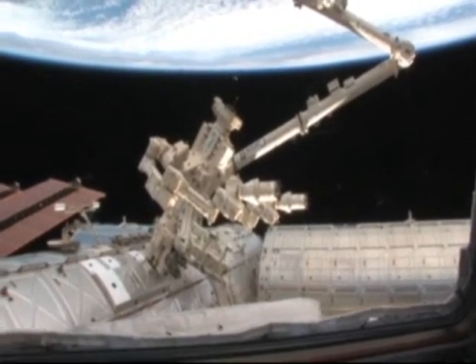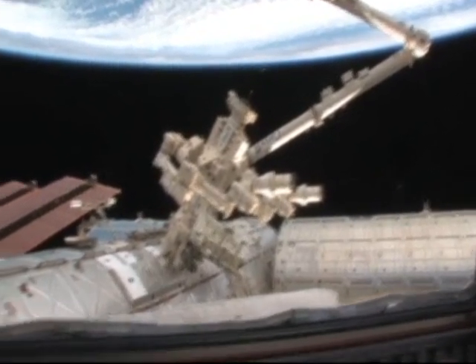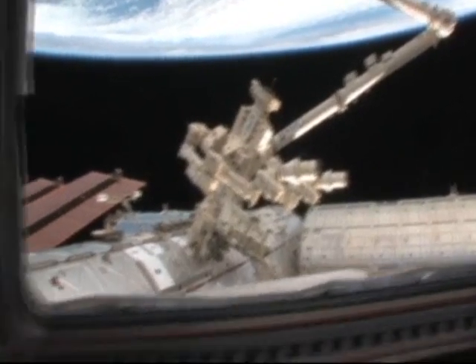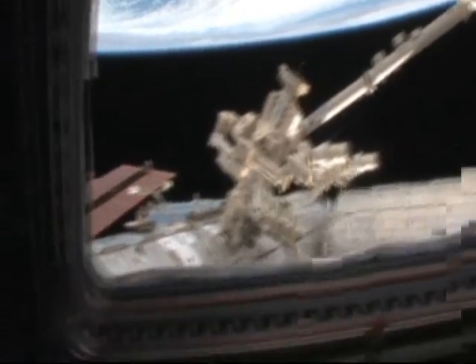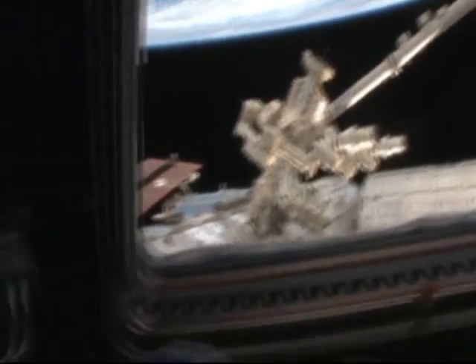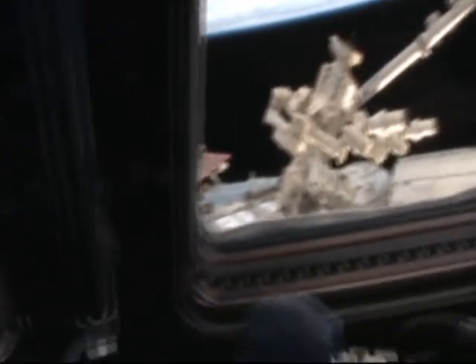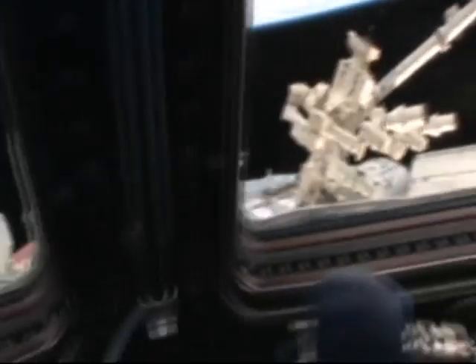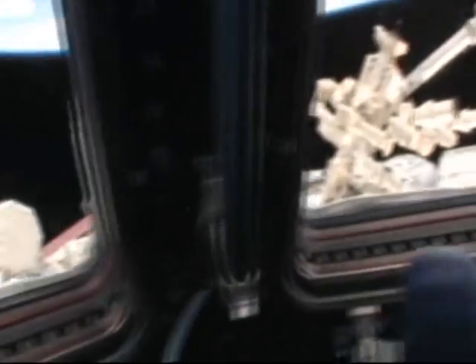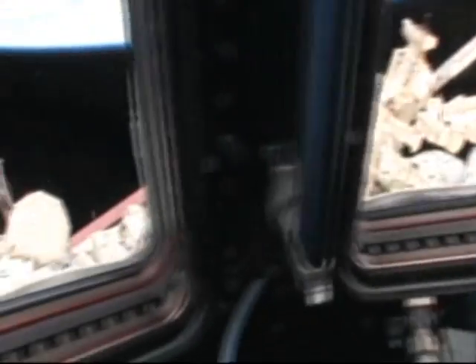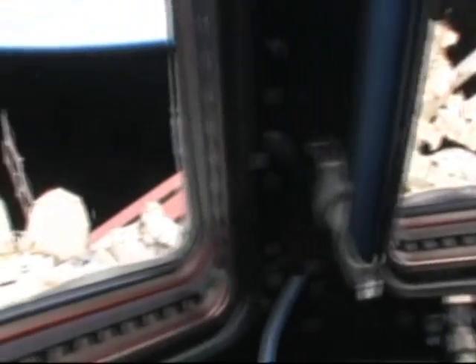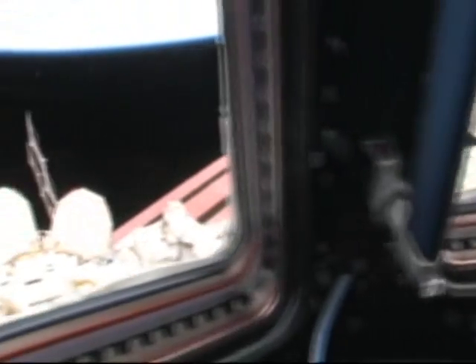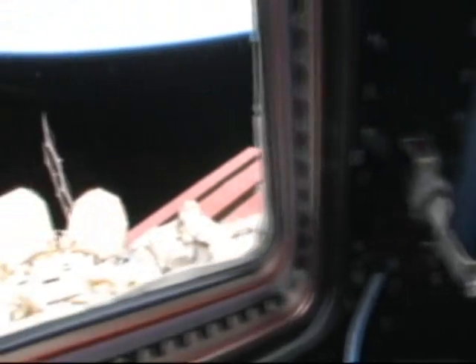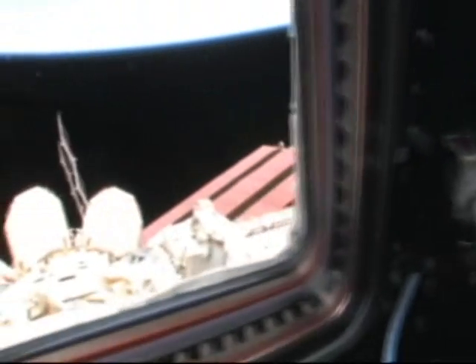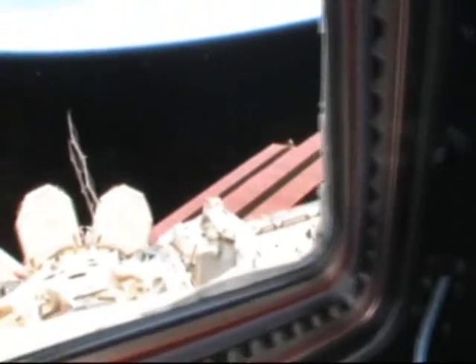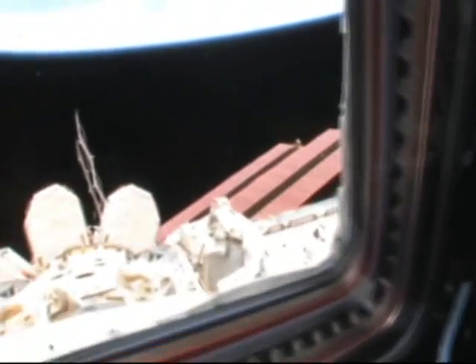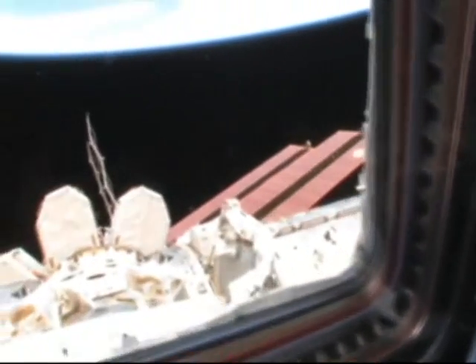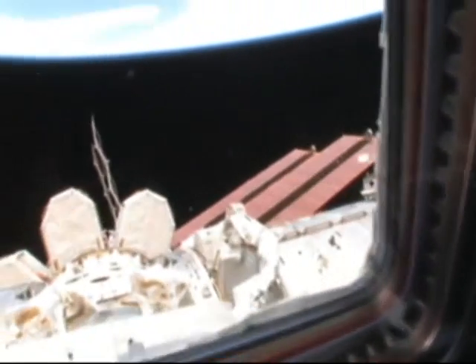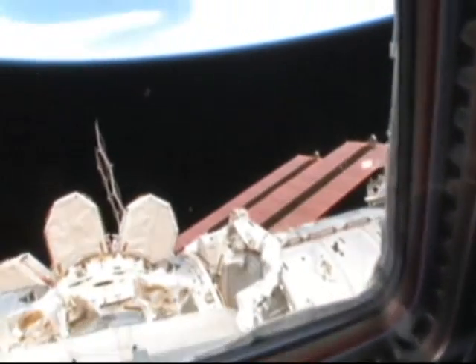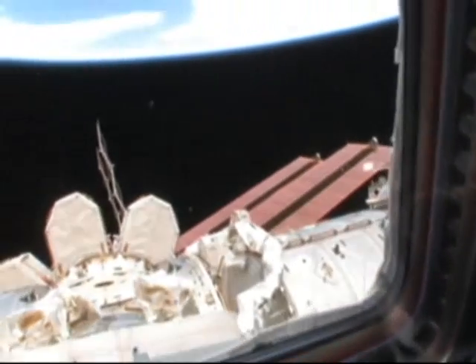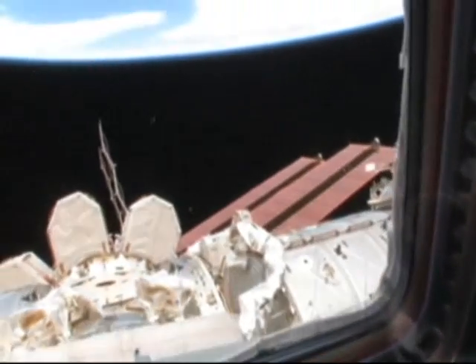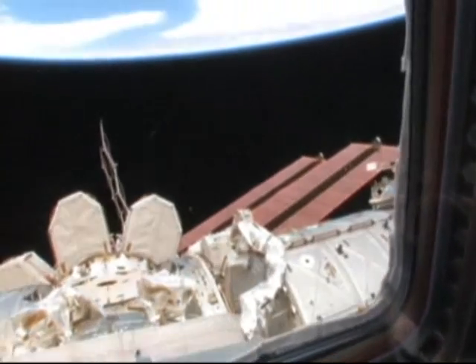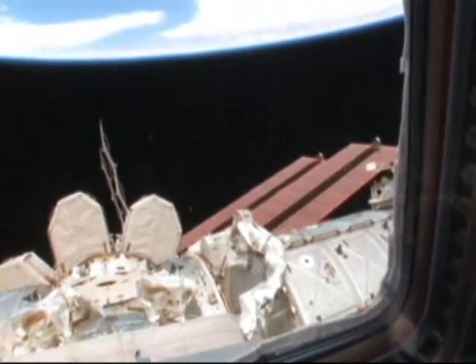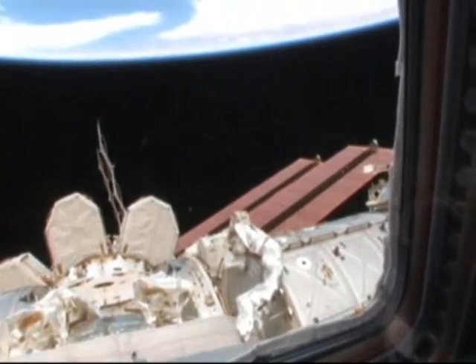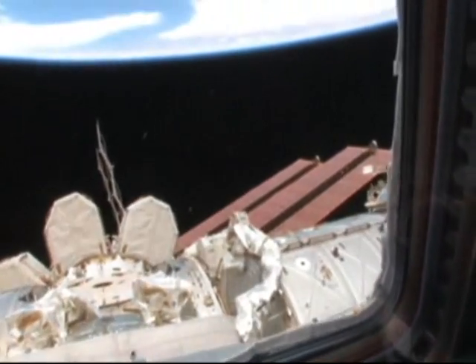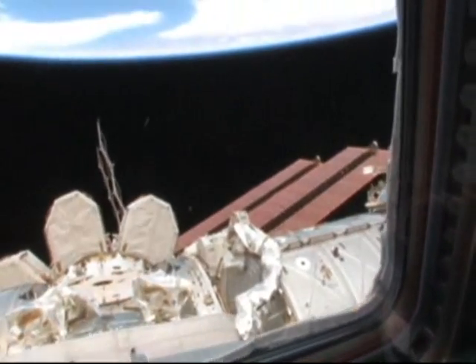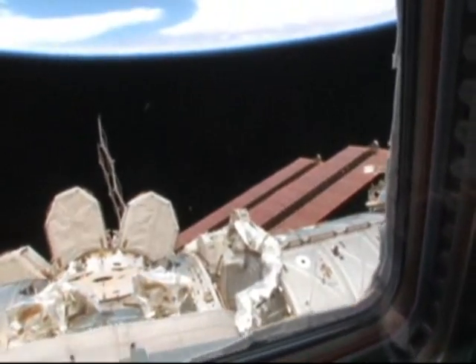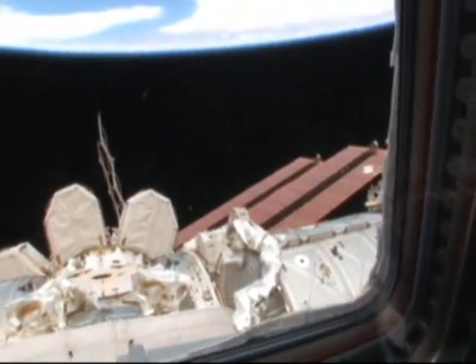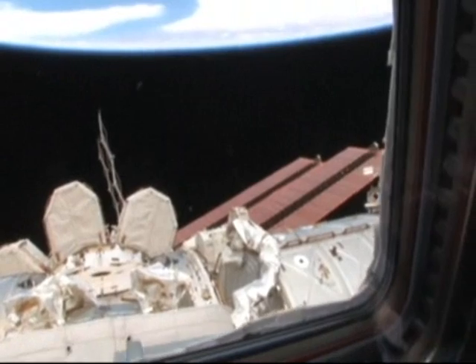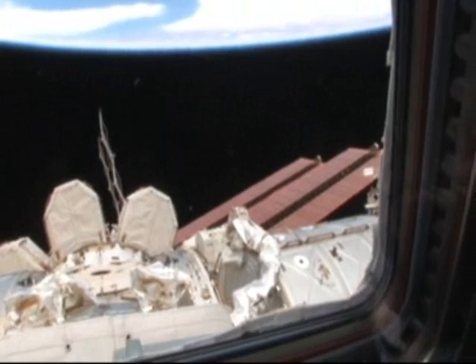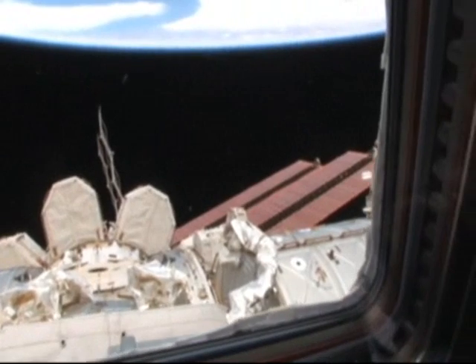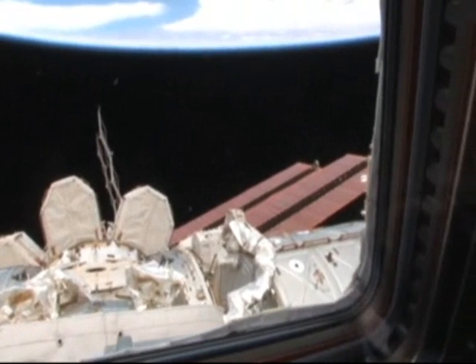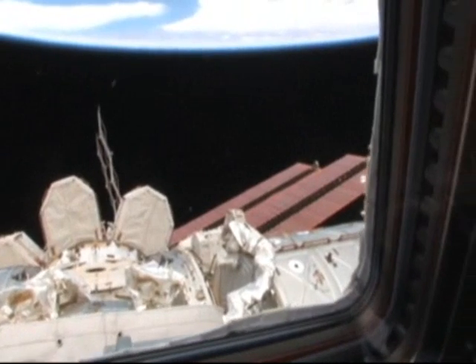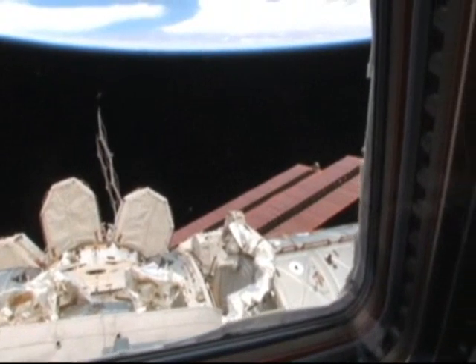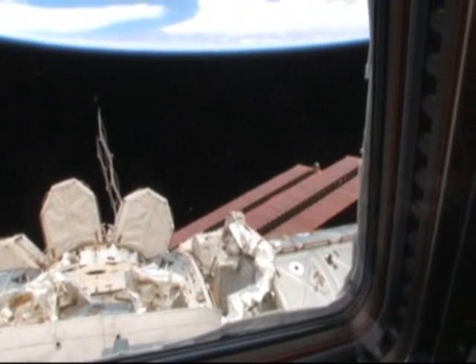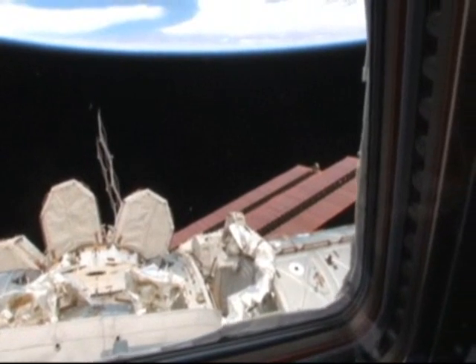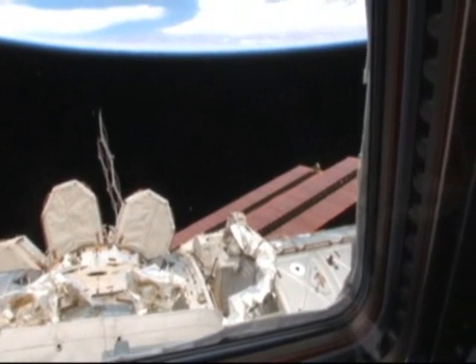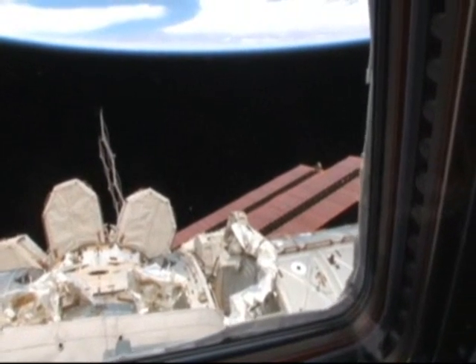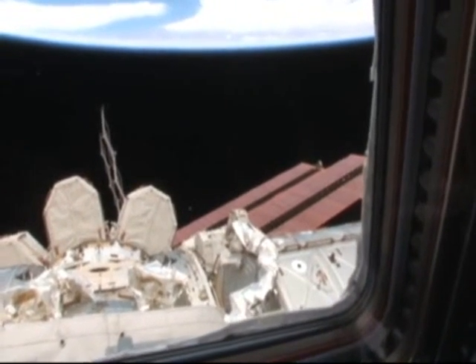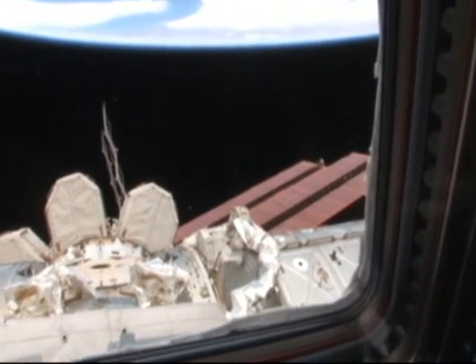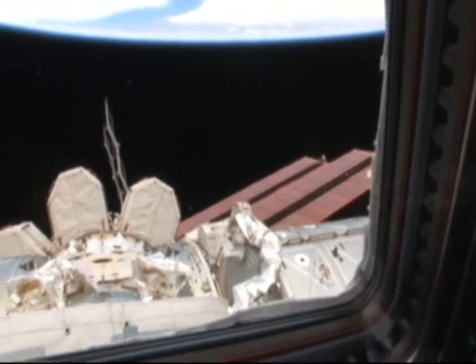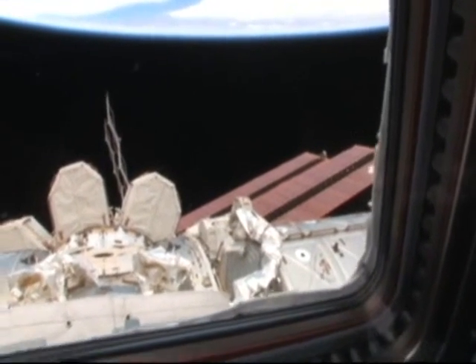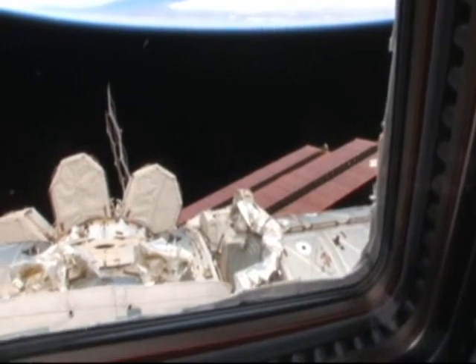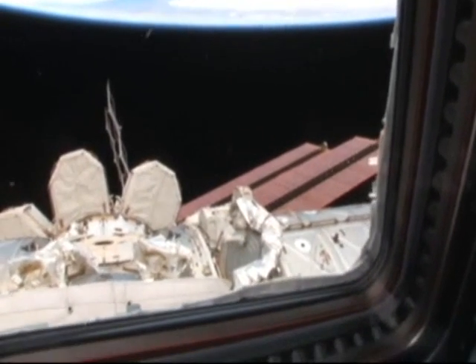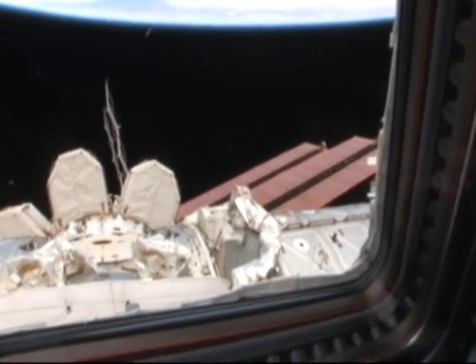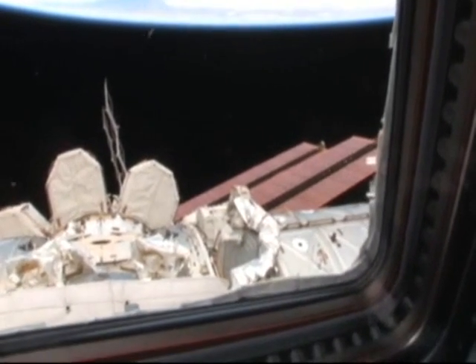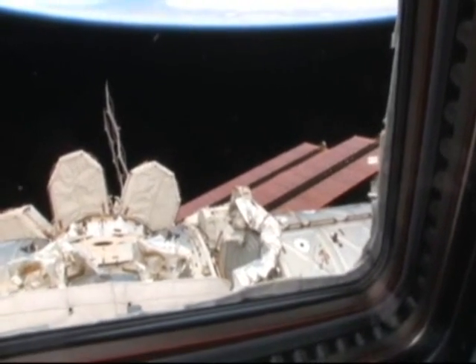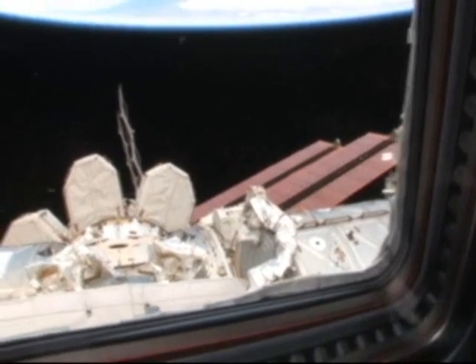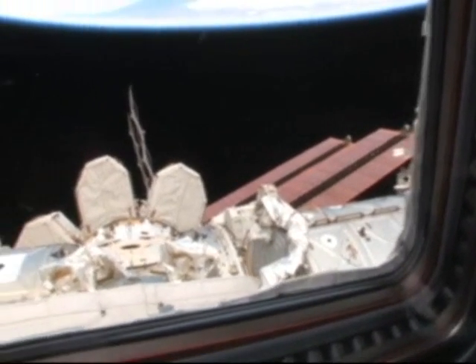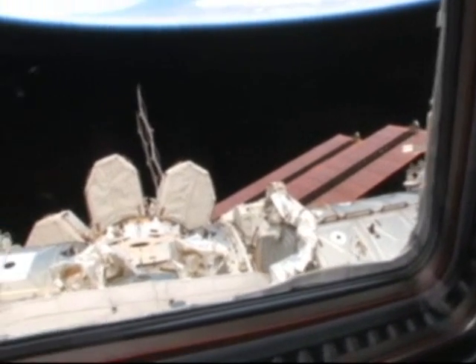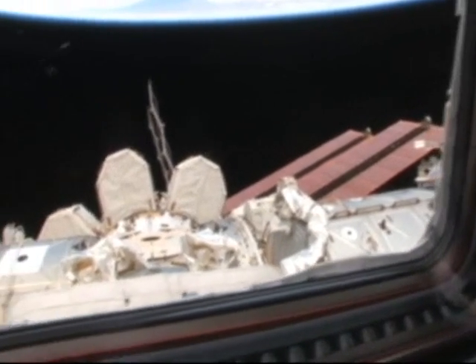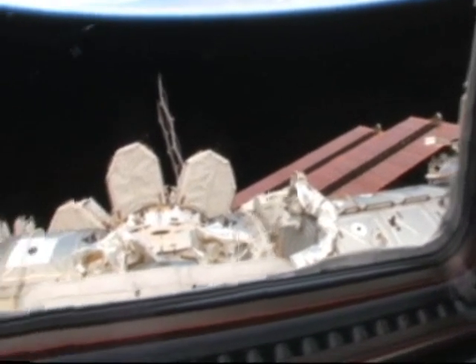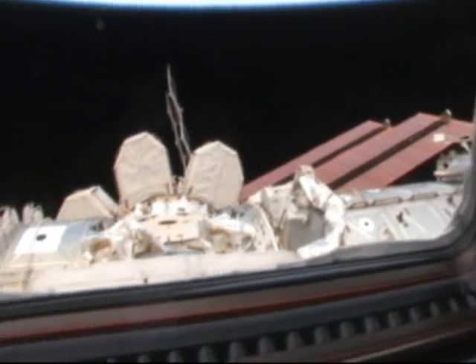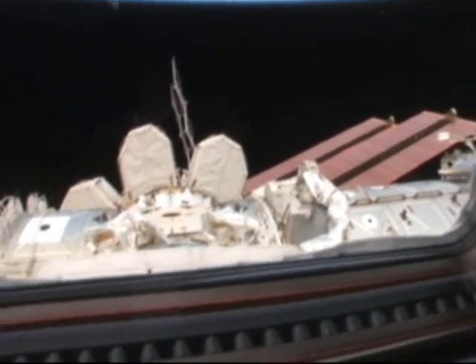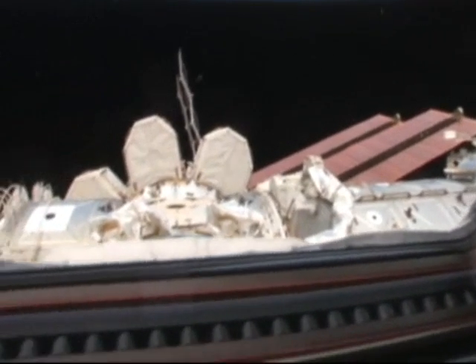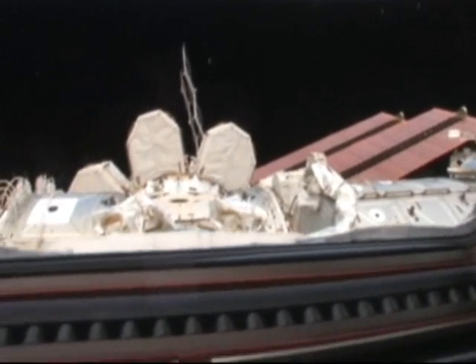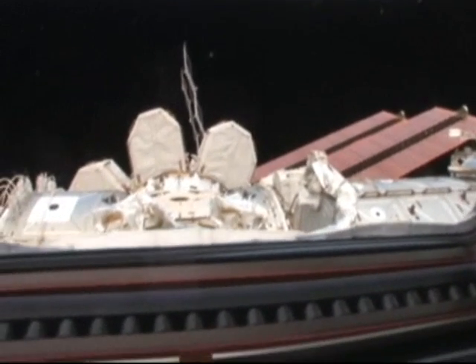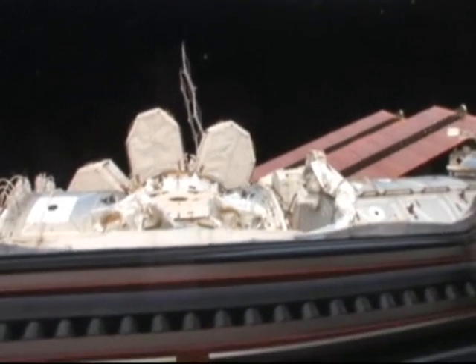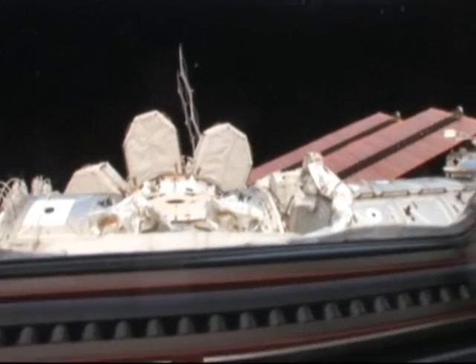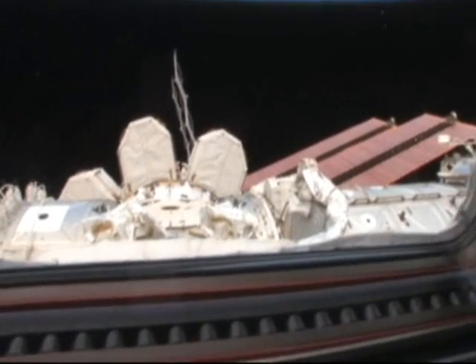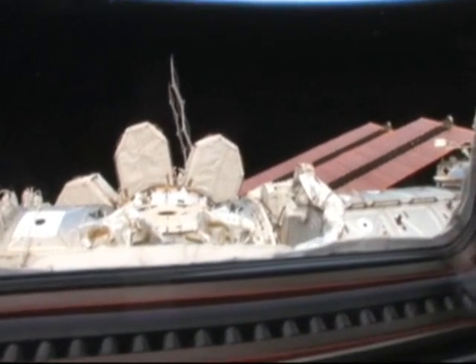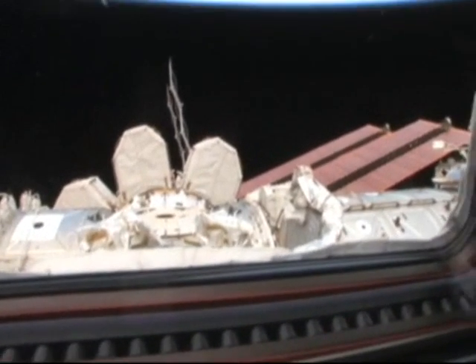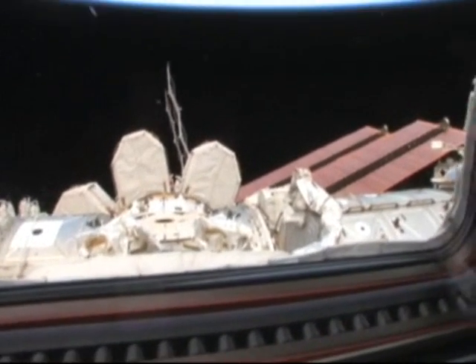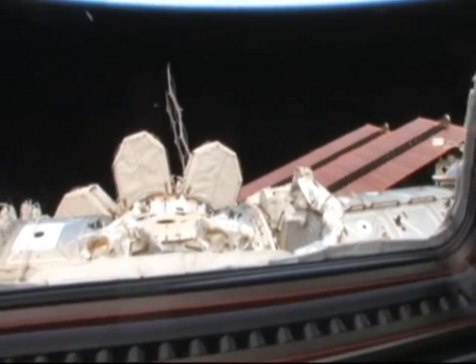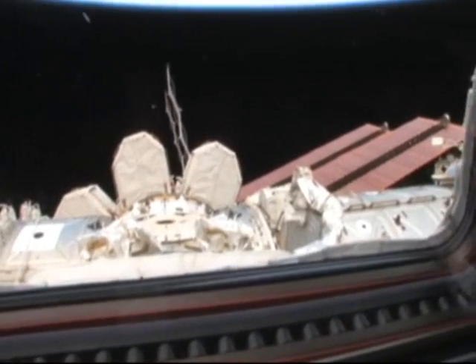Over here we have the other side of the space station and the solar arrays, the U.S. laboratory module, and another node.